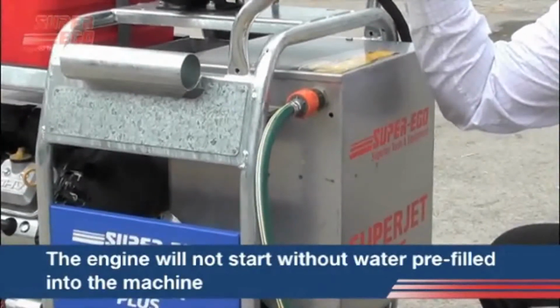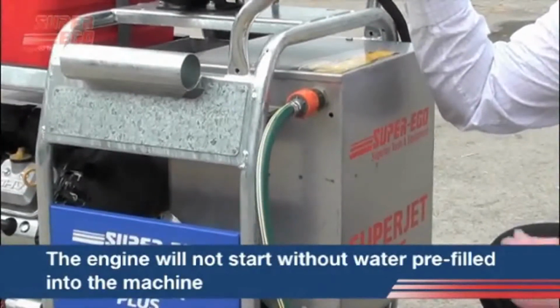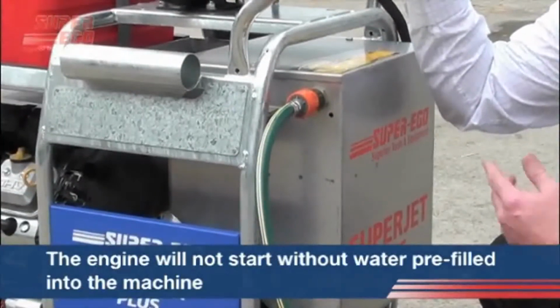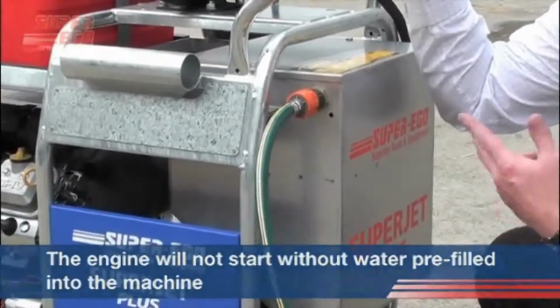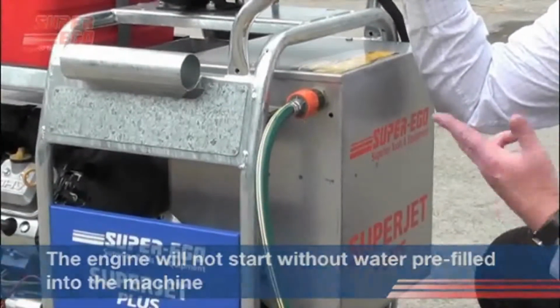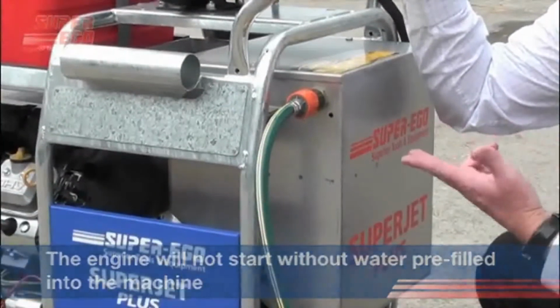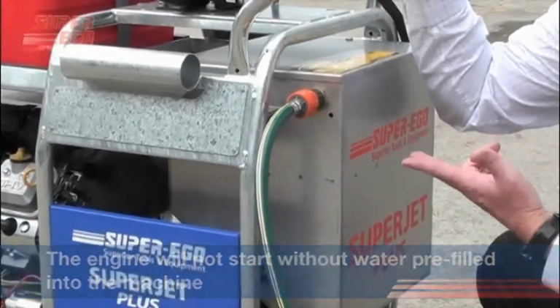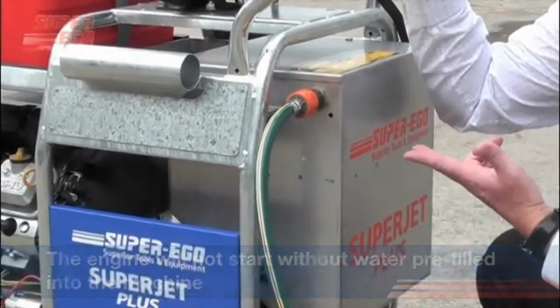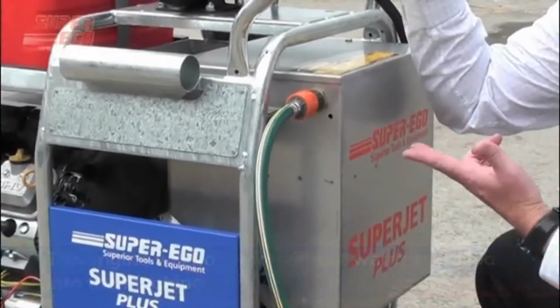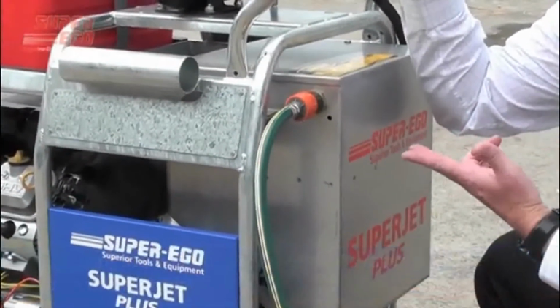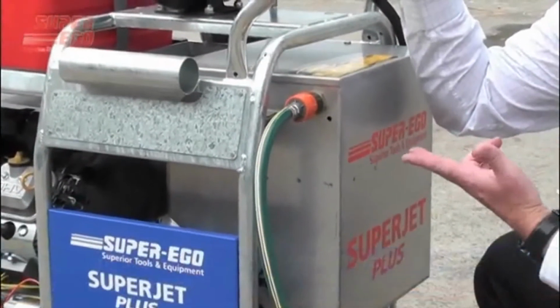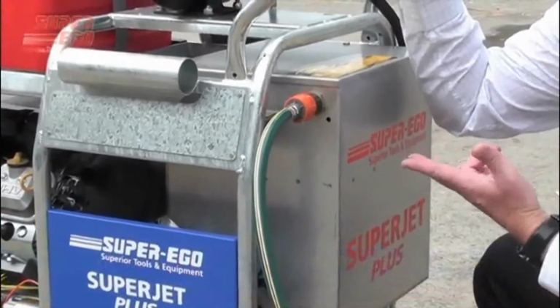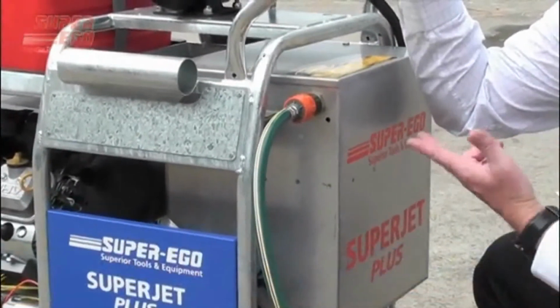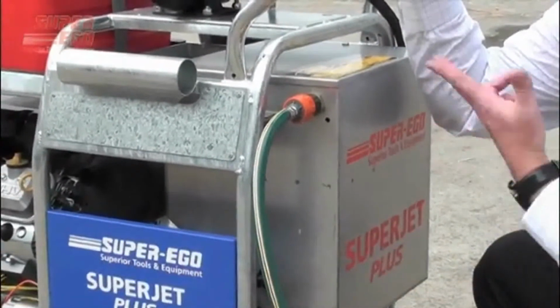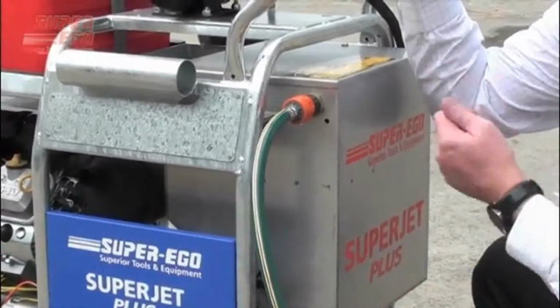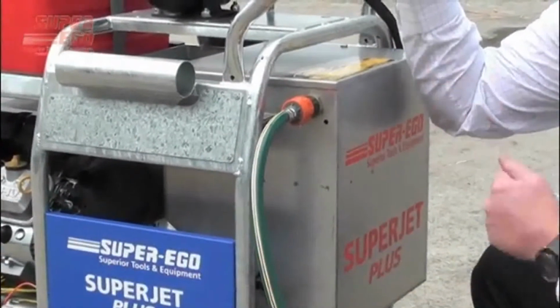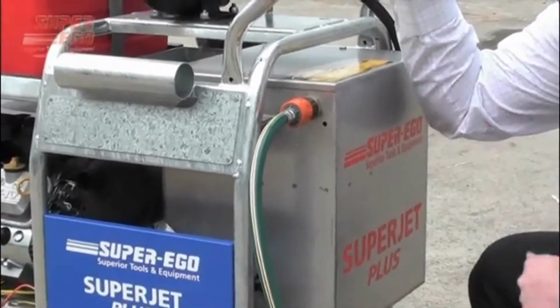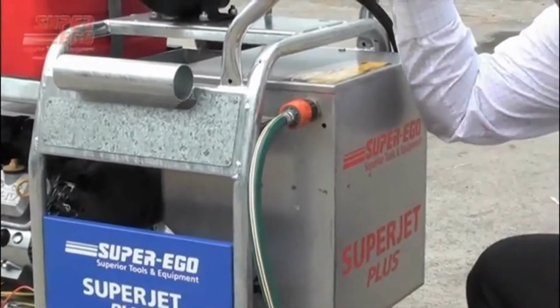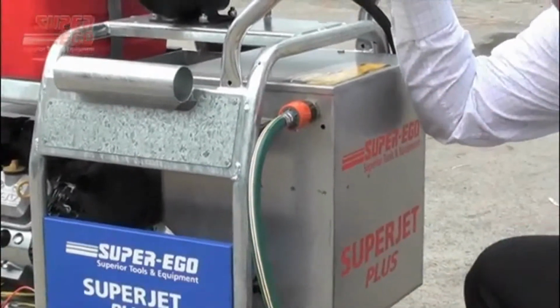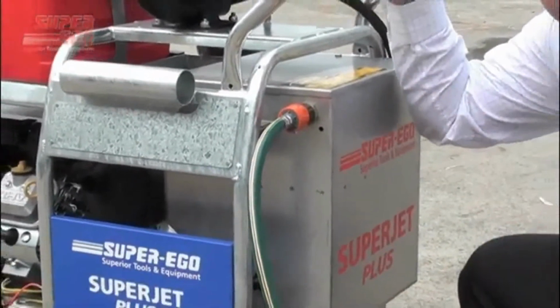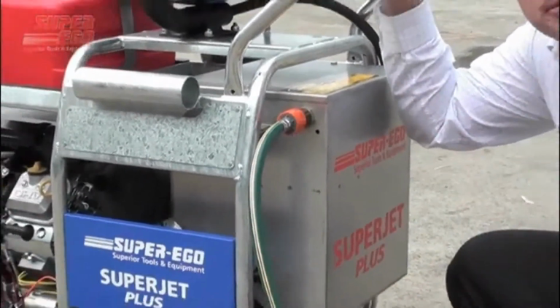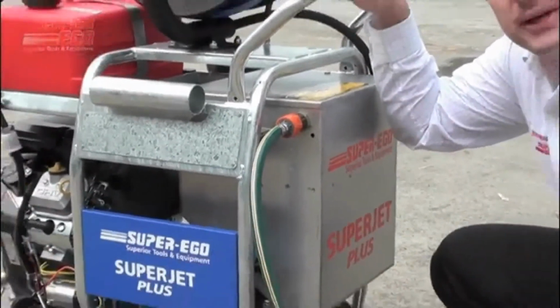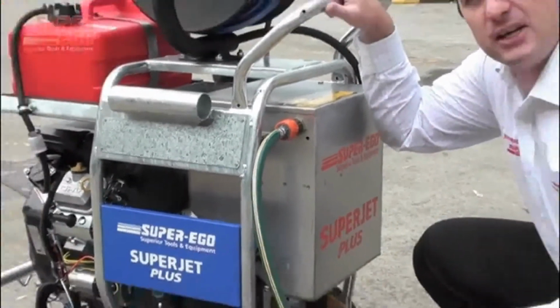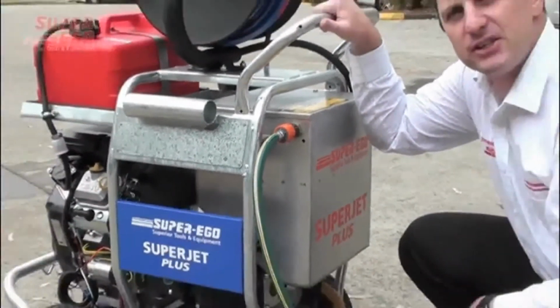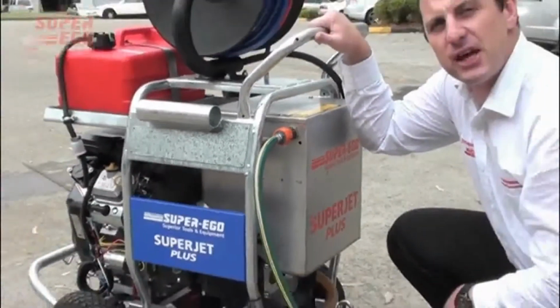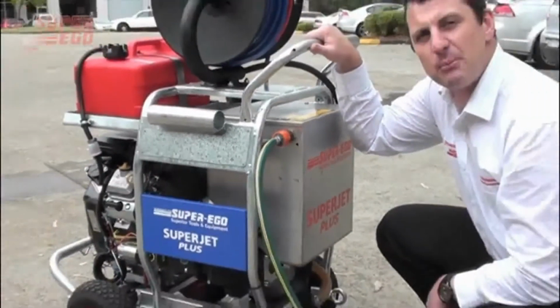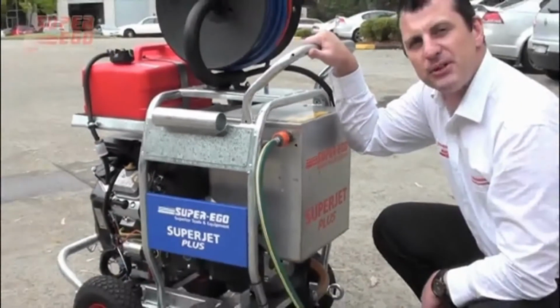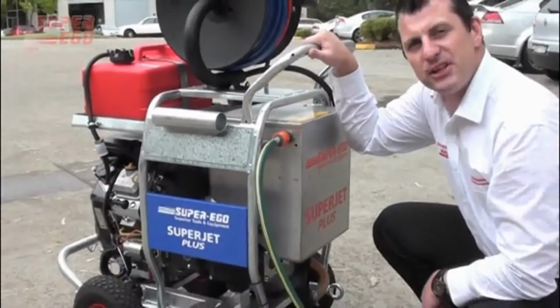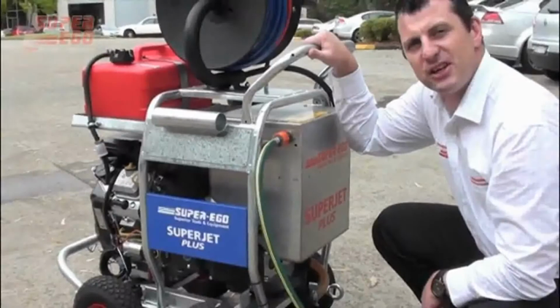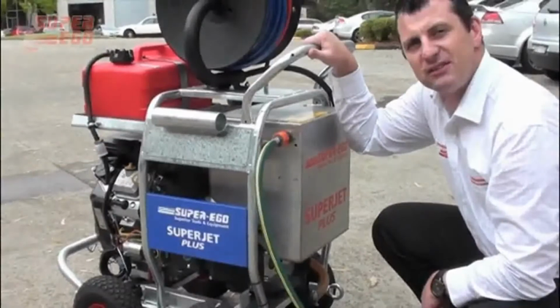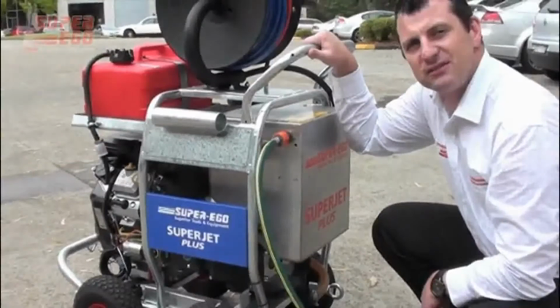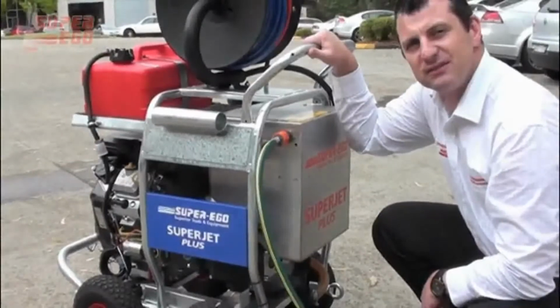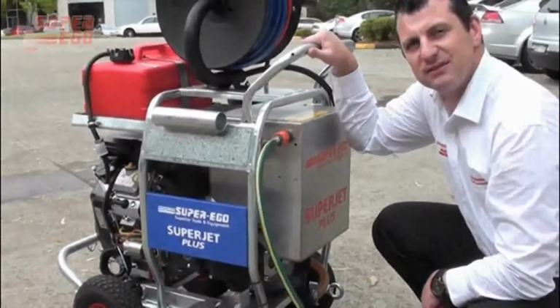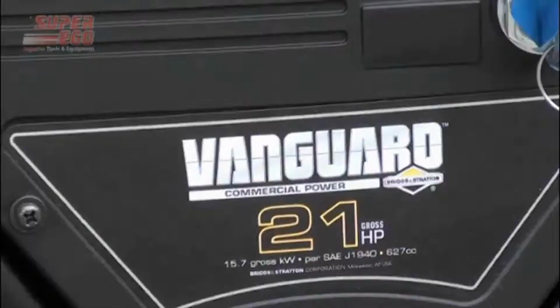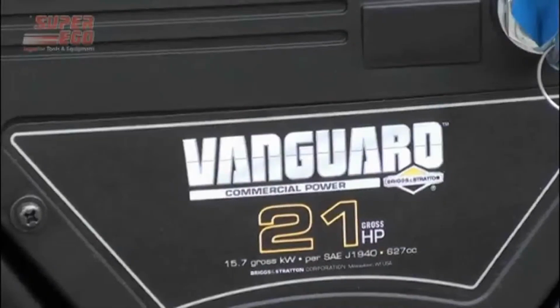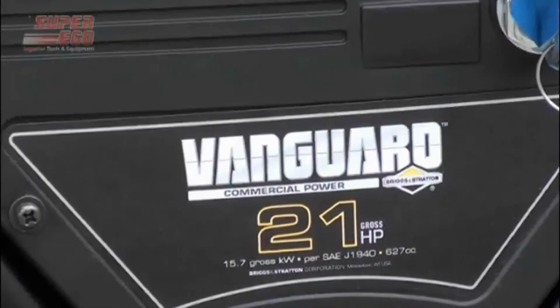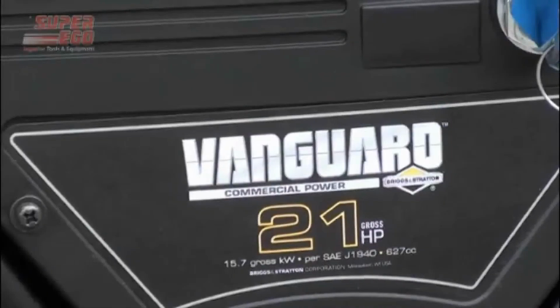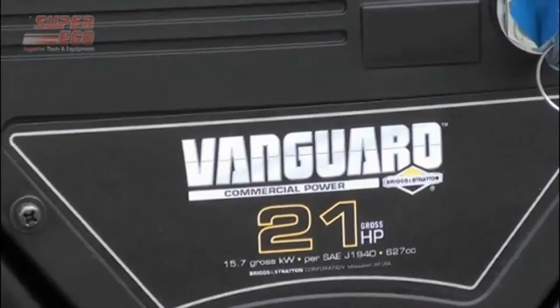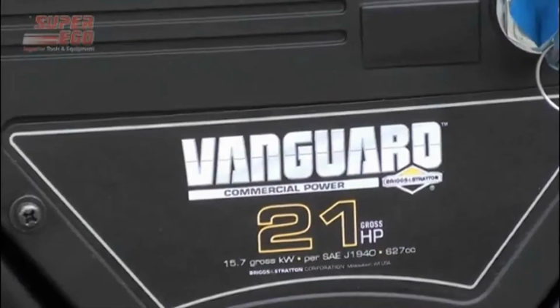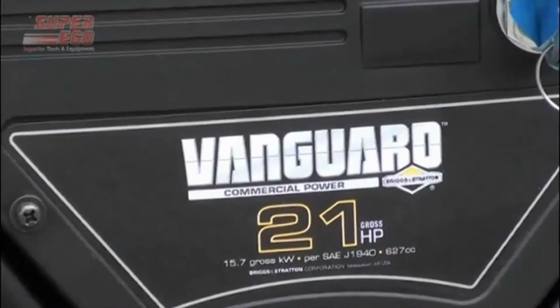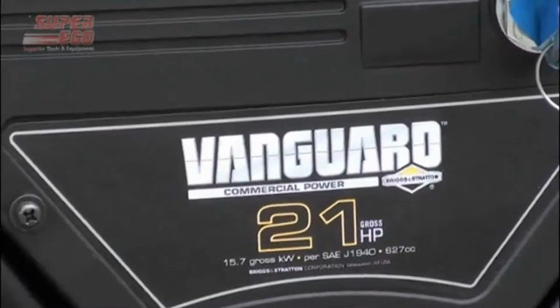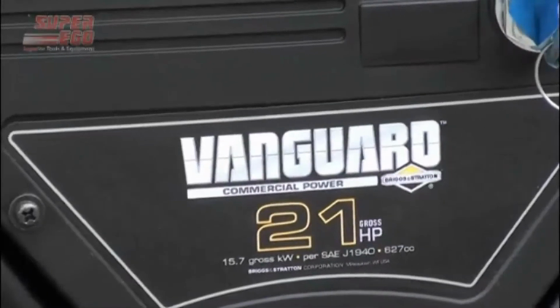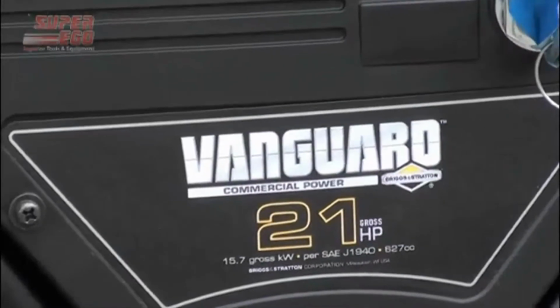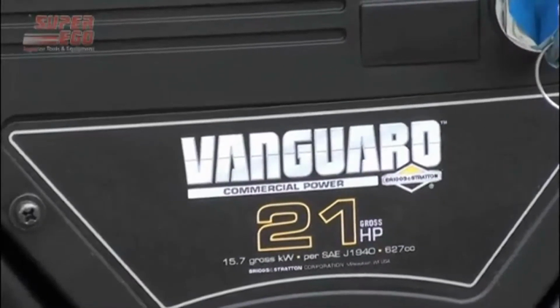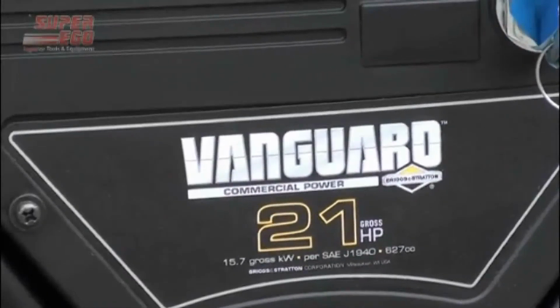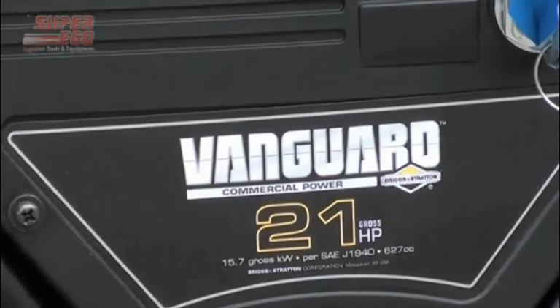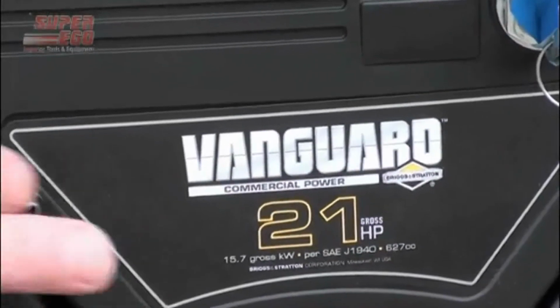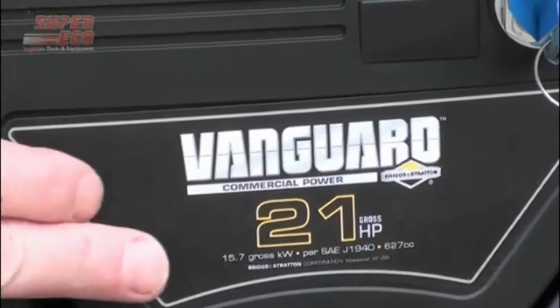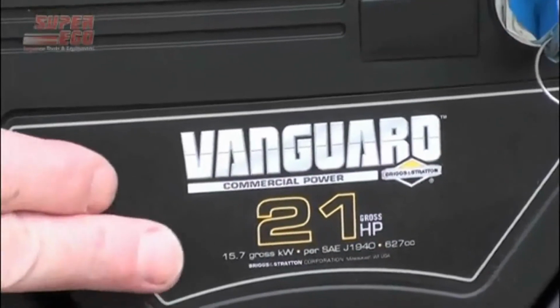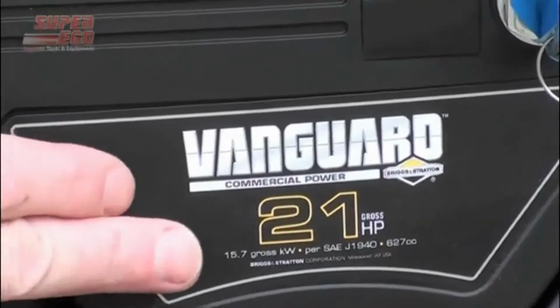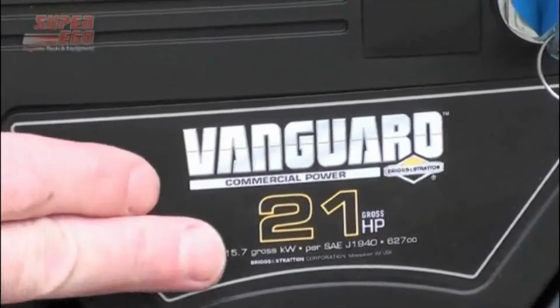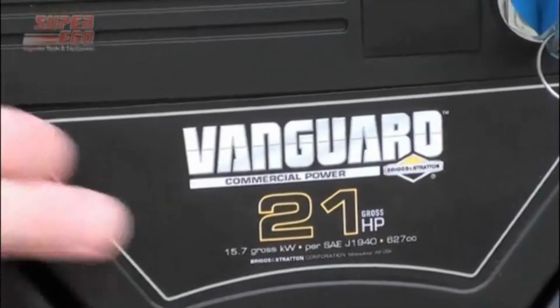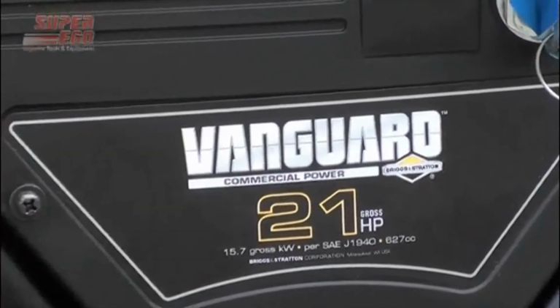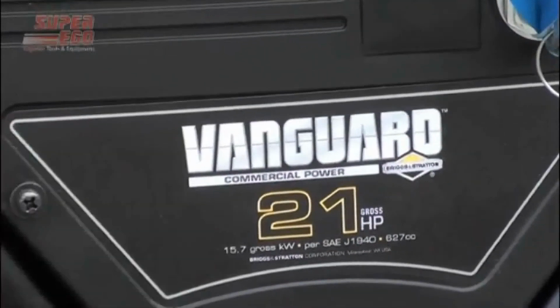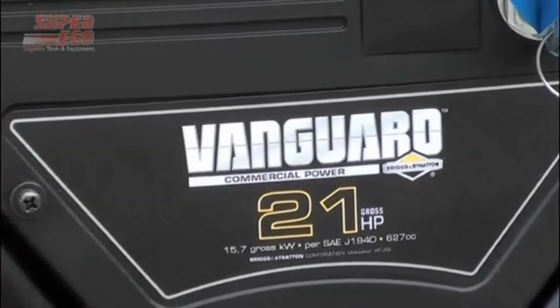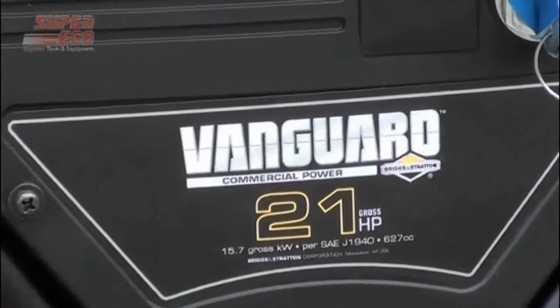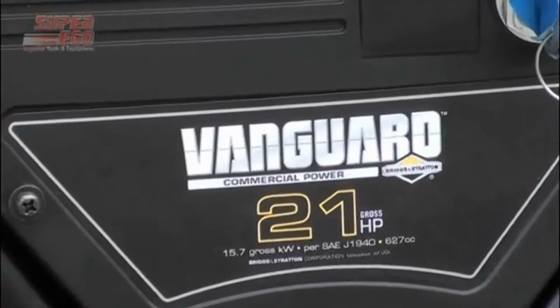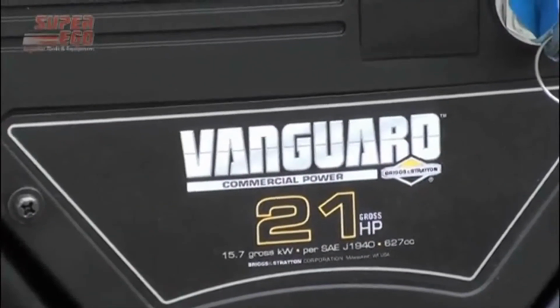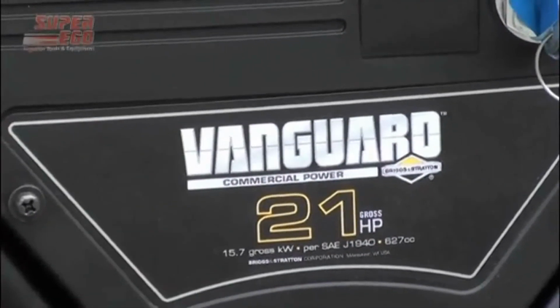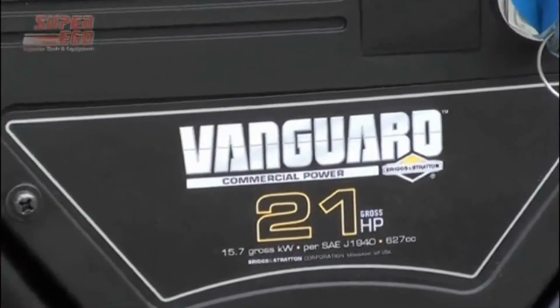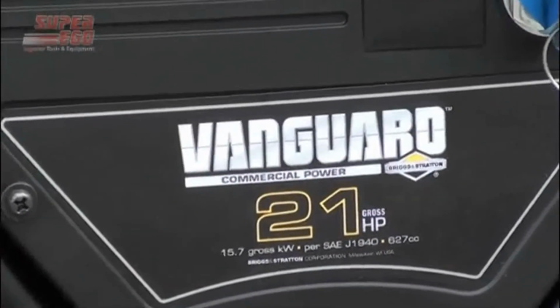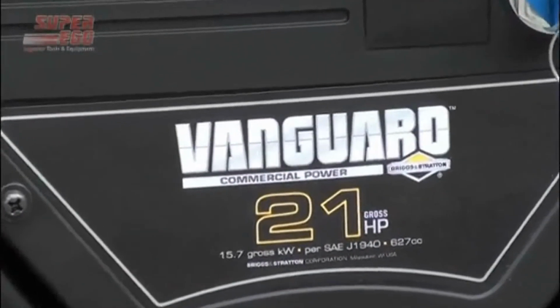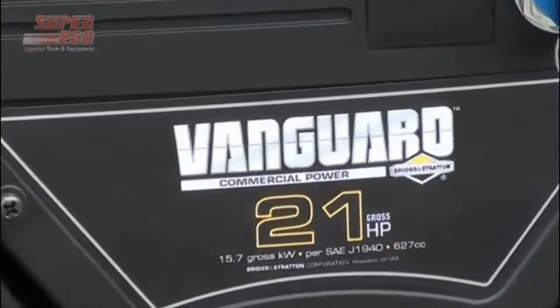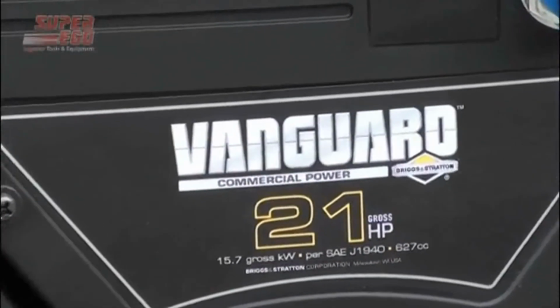Now your brake tank is full, you're ready to begin the start up procedure. On the Superjet Plus, we have the 21 horsepower Vanguard engine.